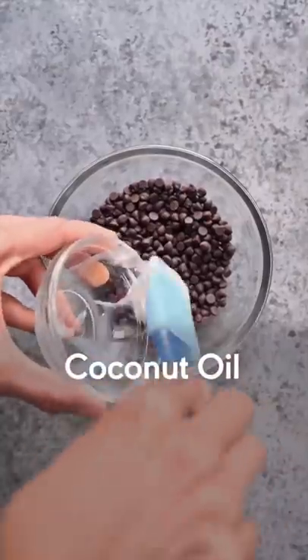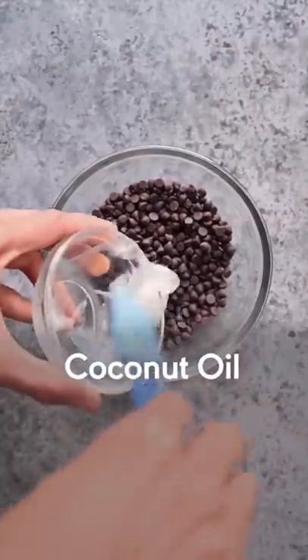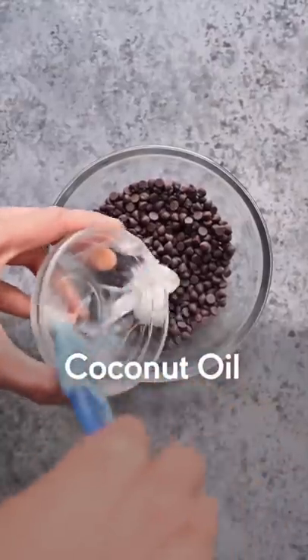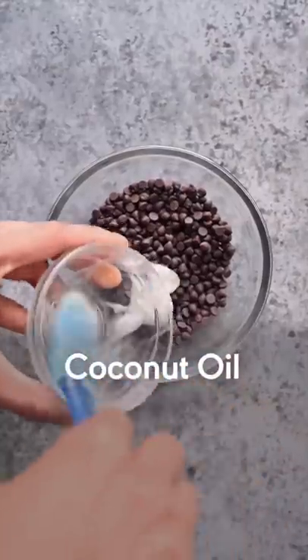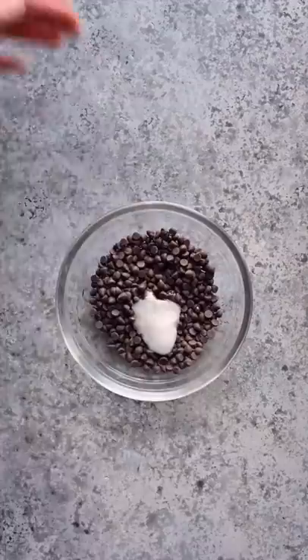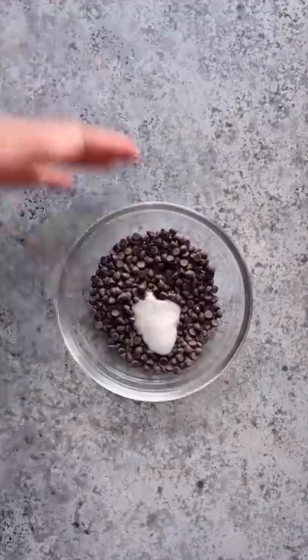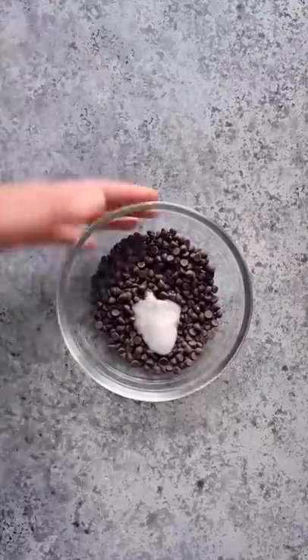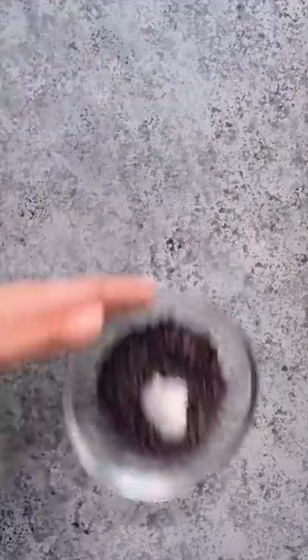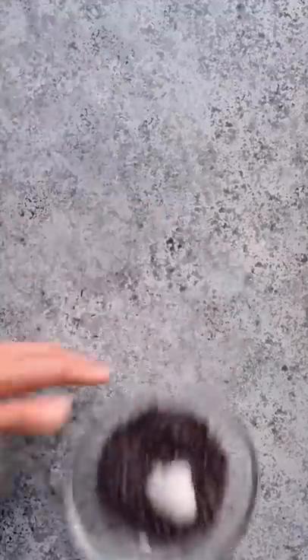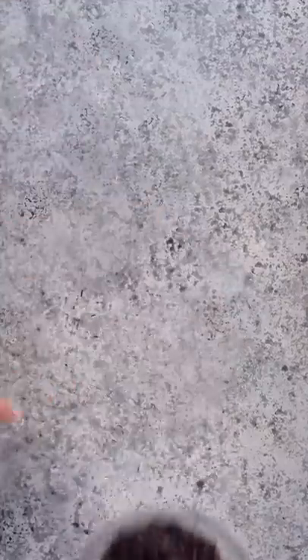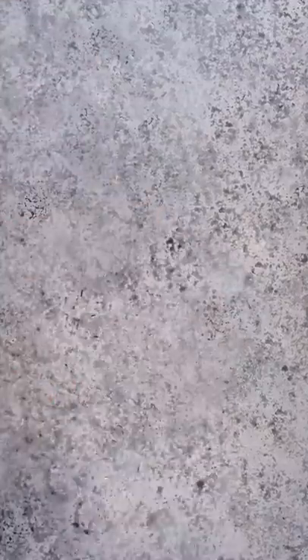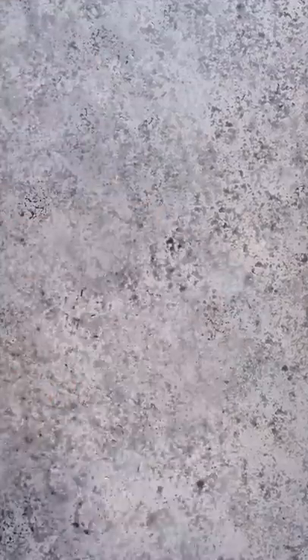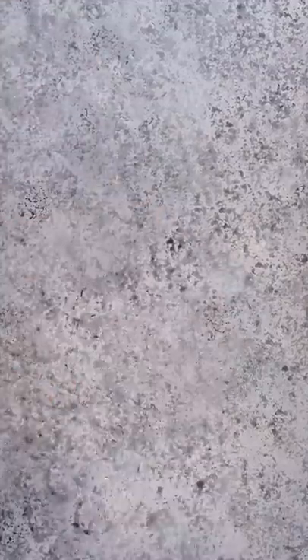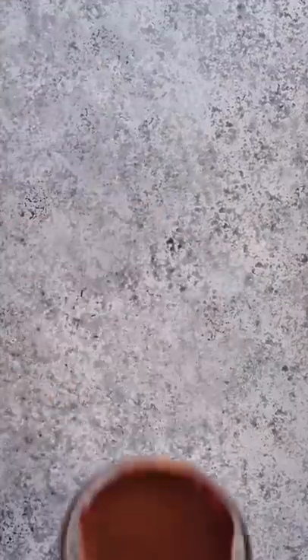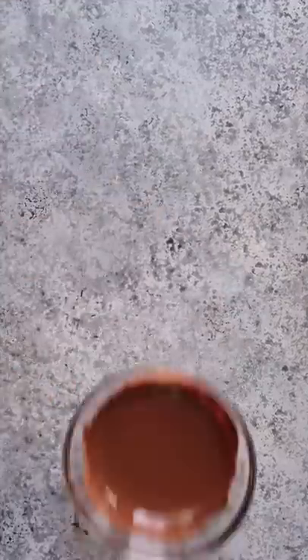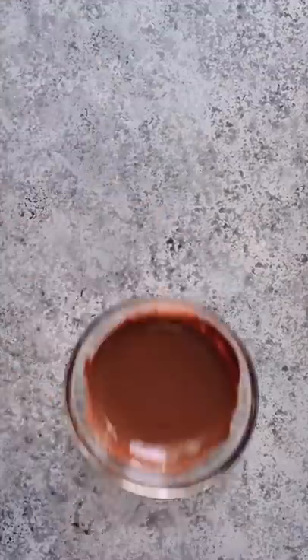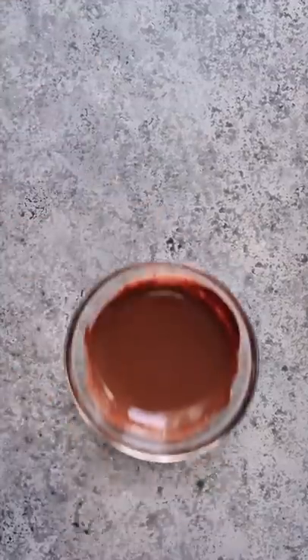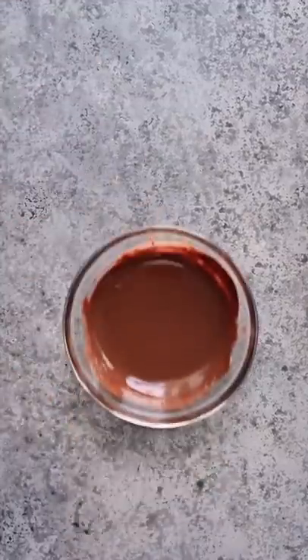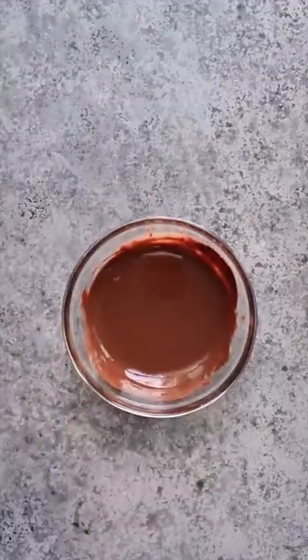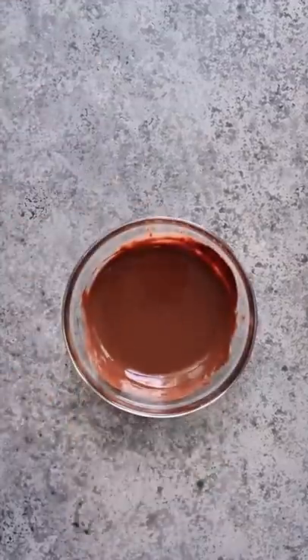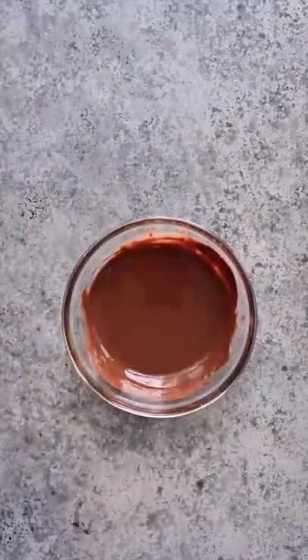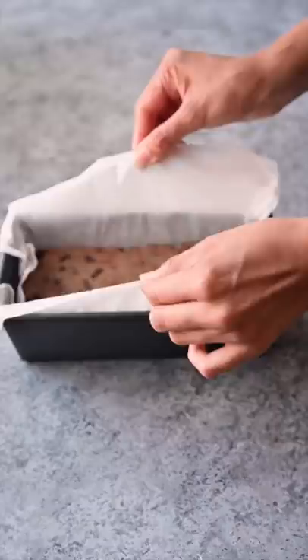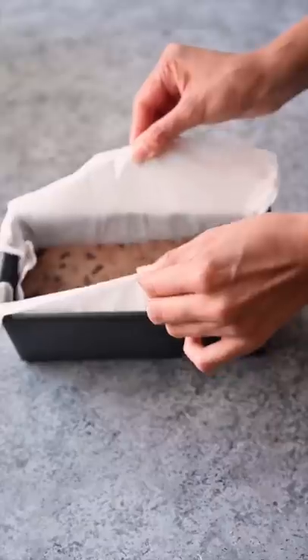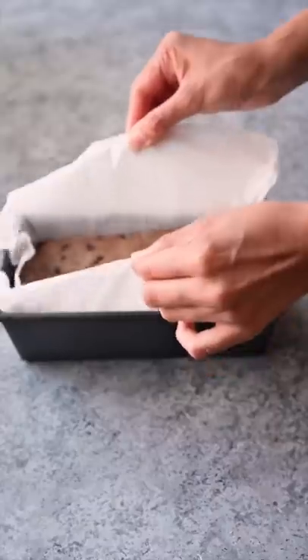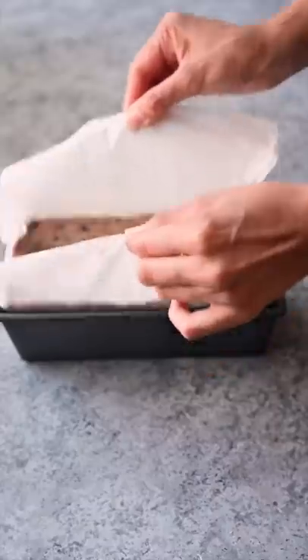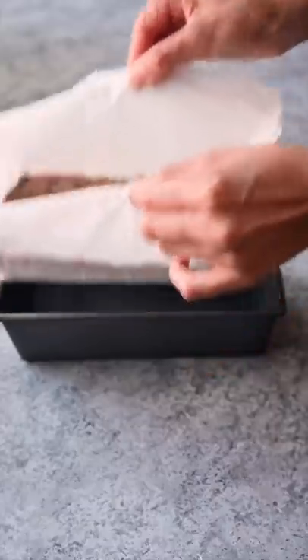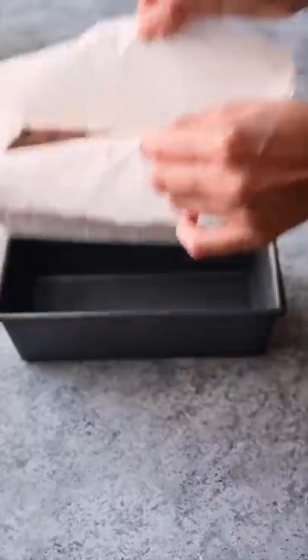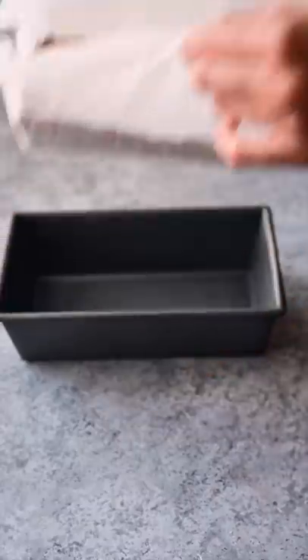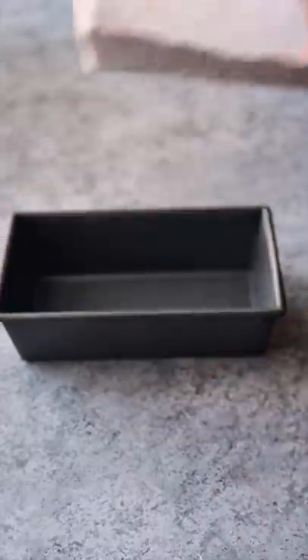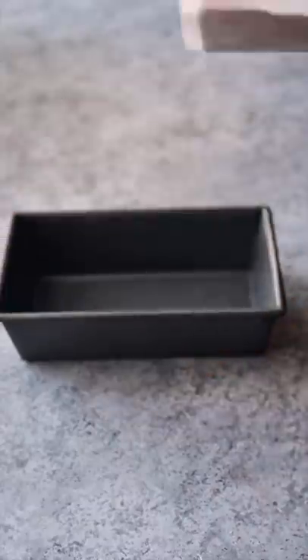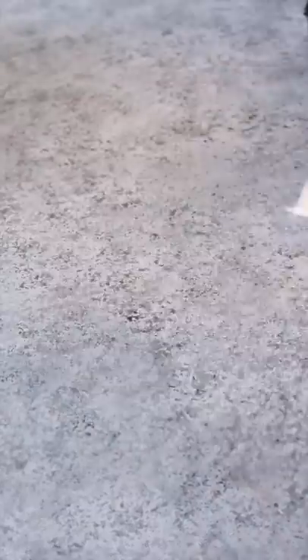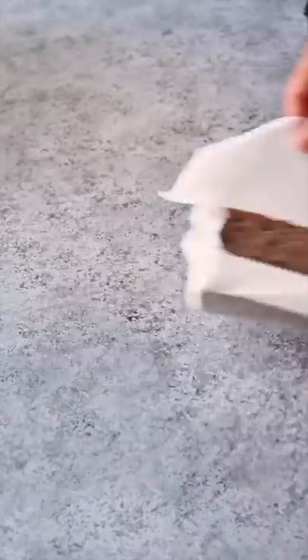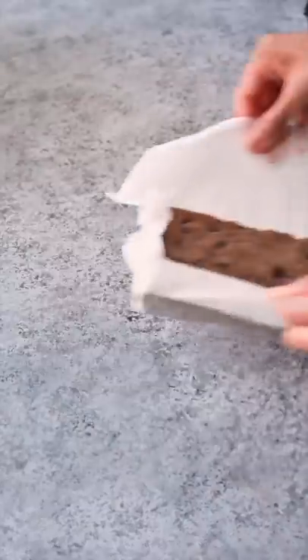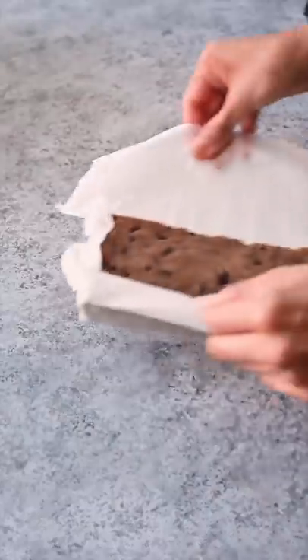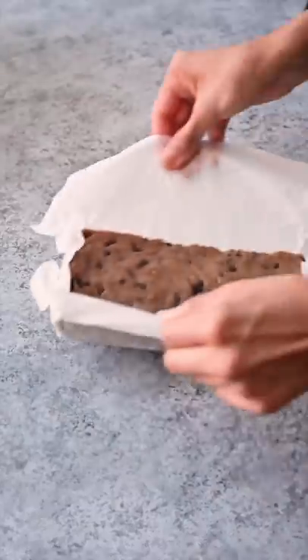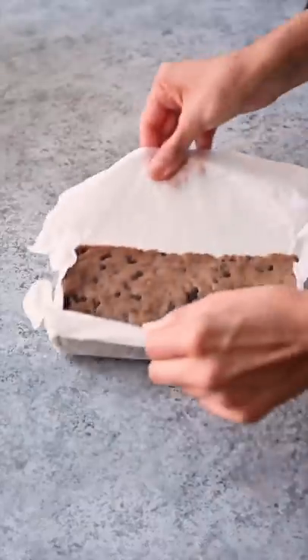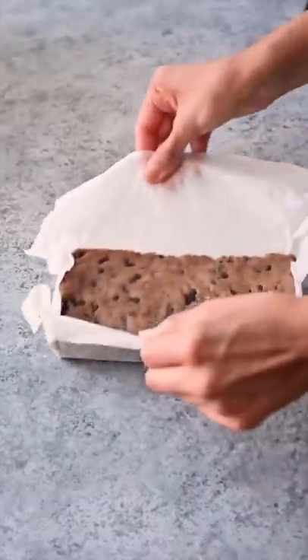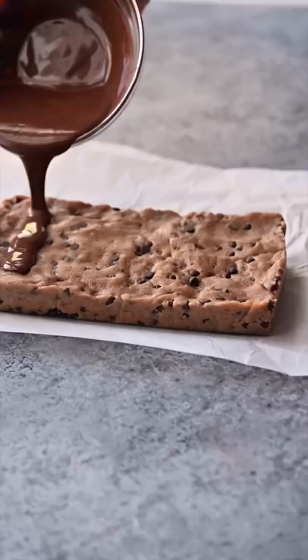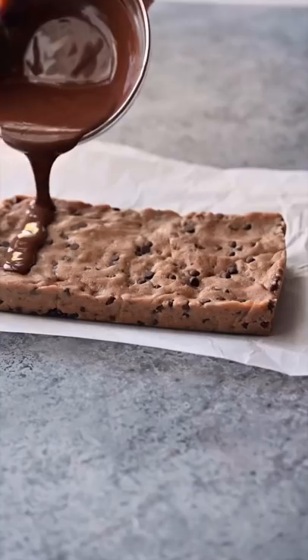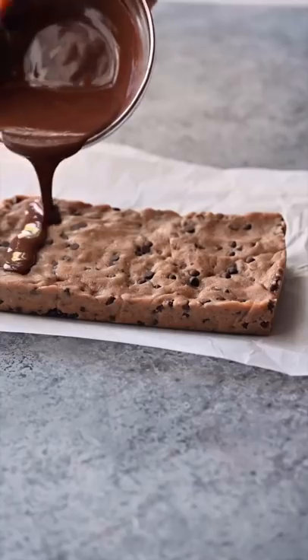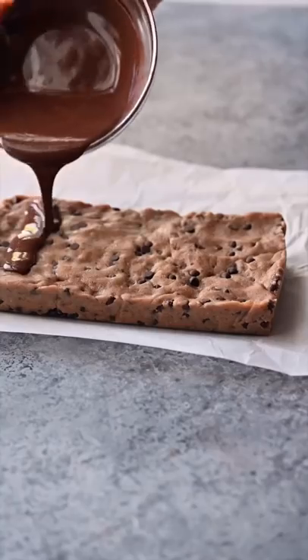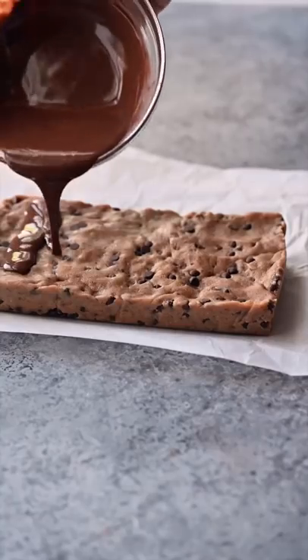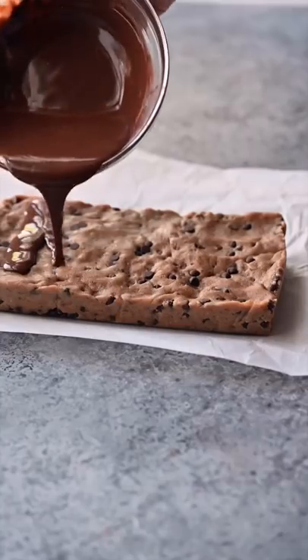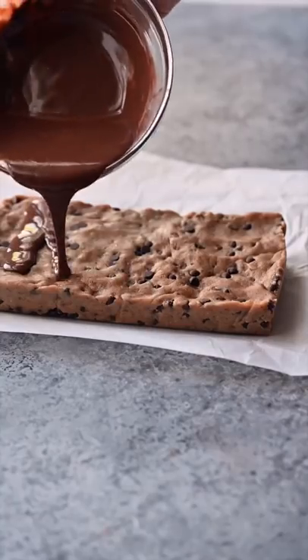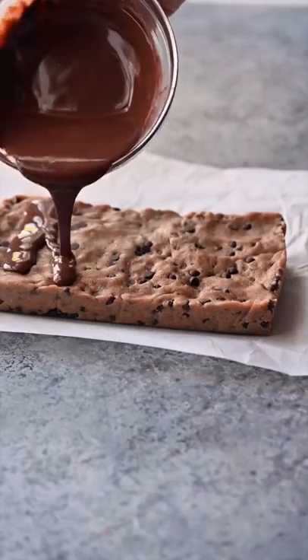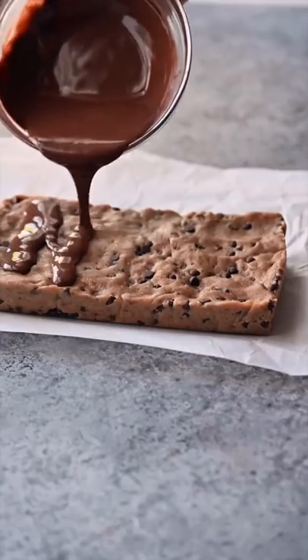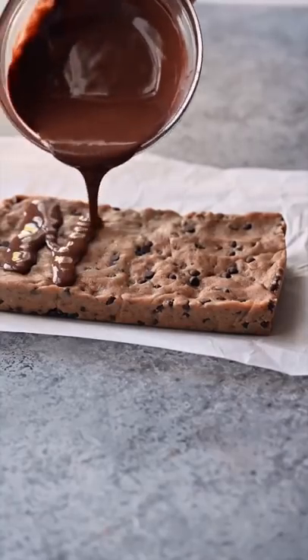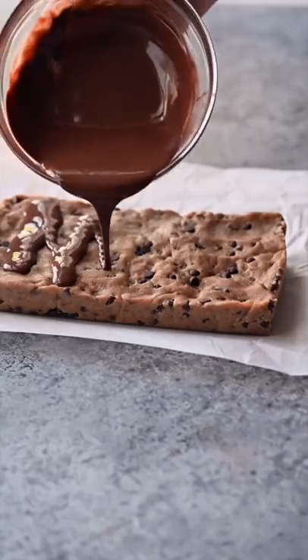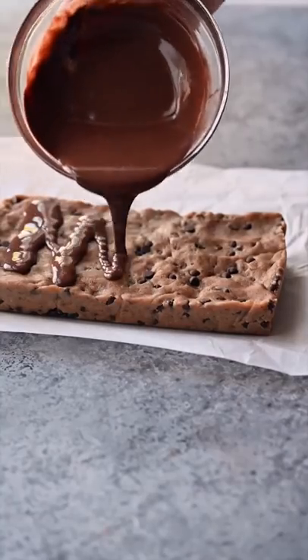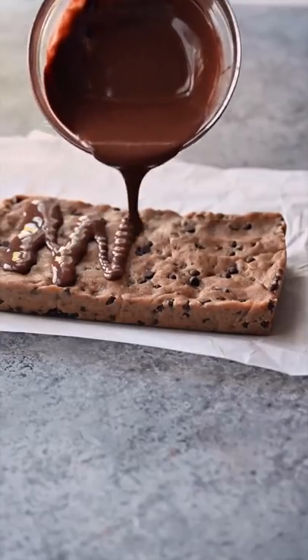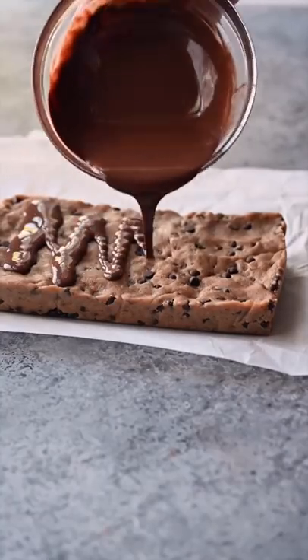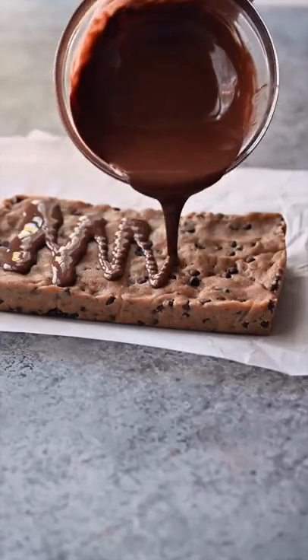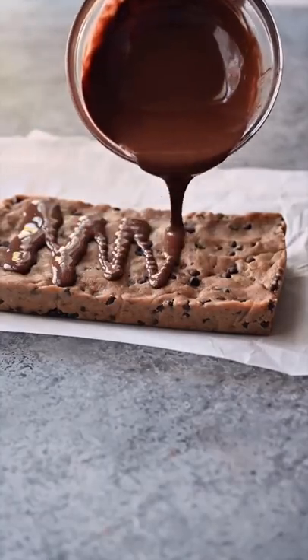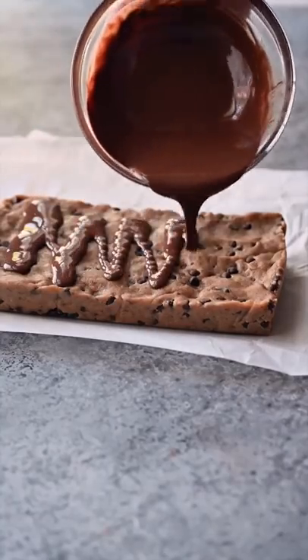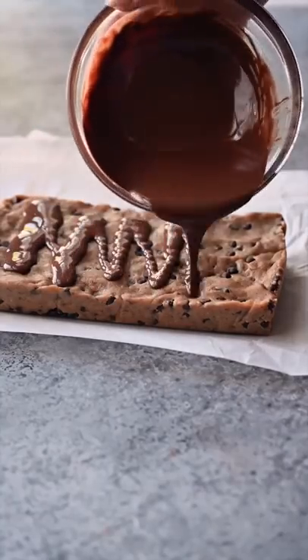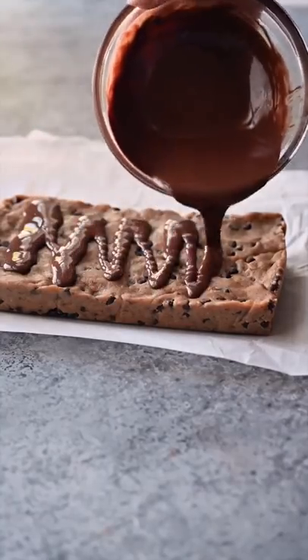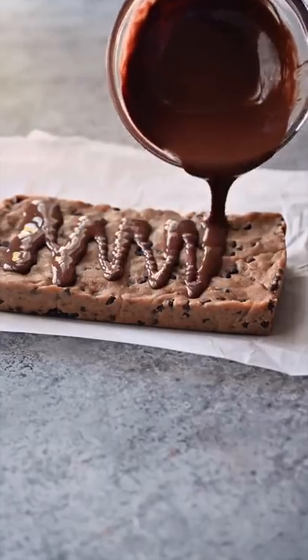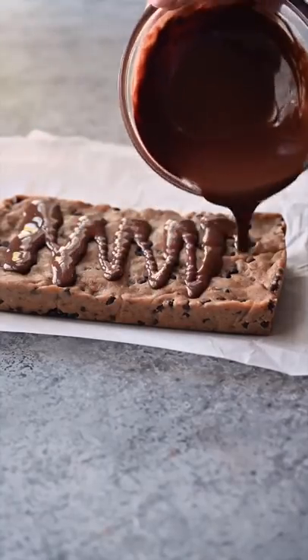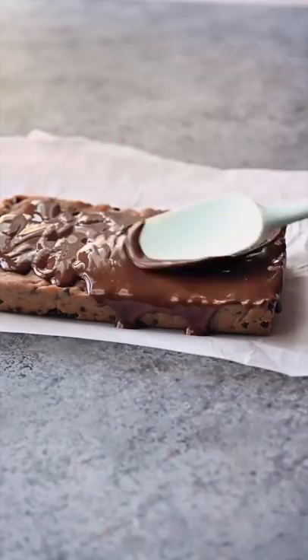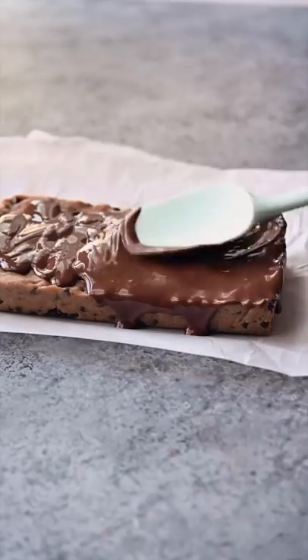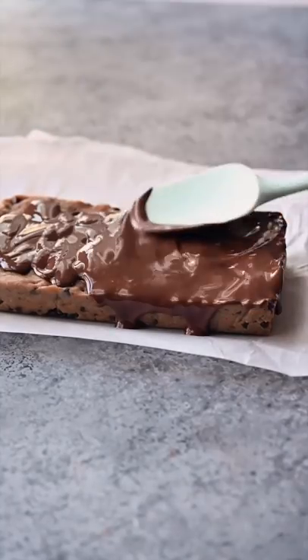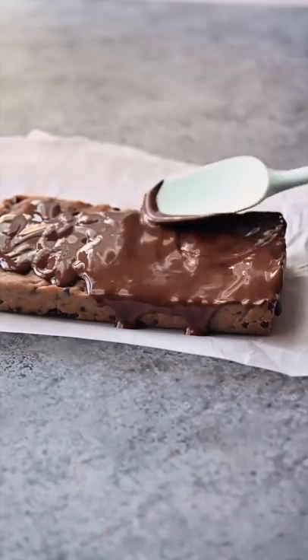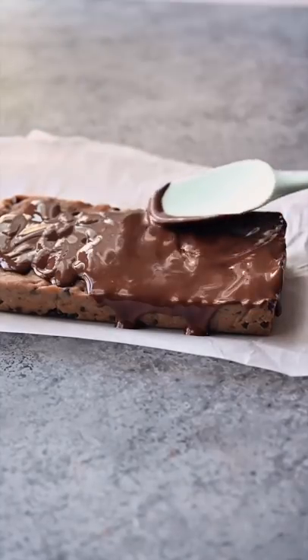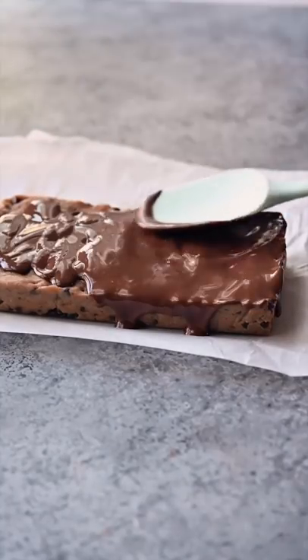Melt some more chocolate chips — you can add a little coconut oil if you want it to be extra glassy. Pour this melted chocolate over the chilled bars.